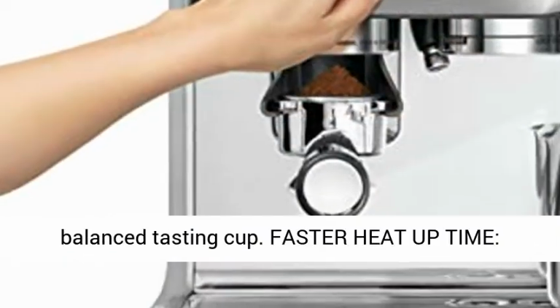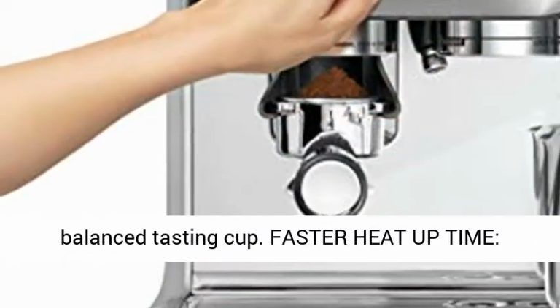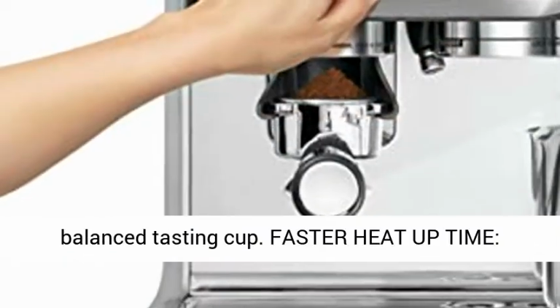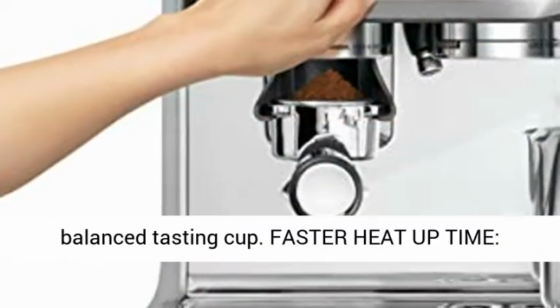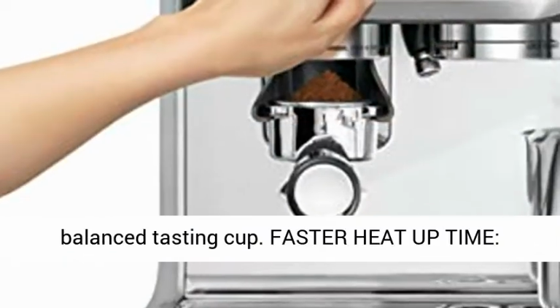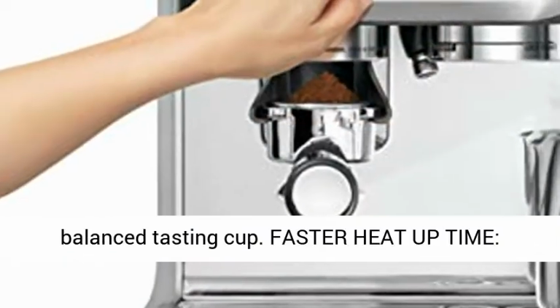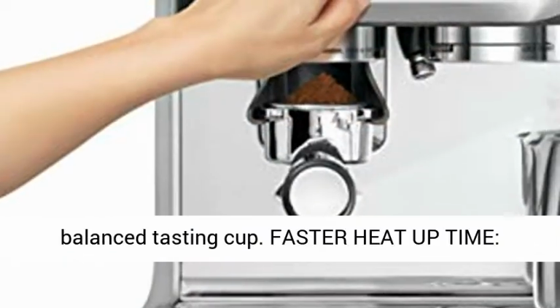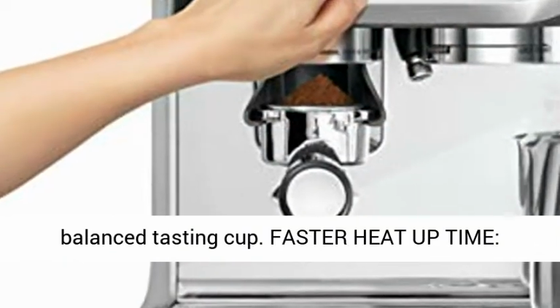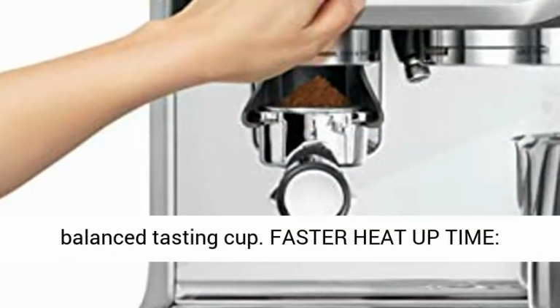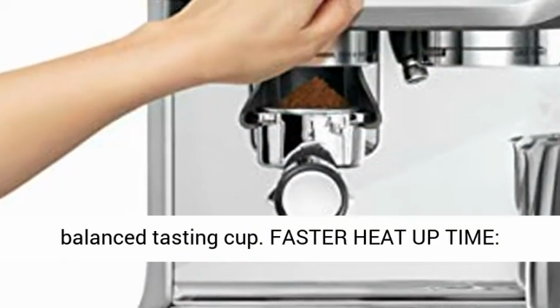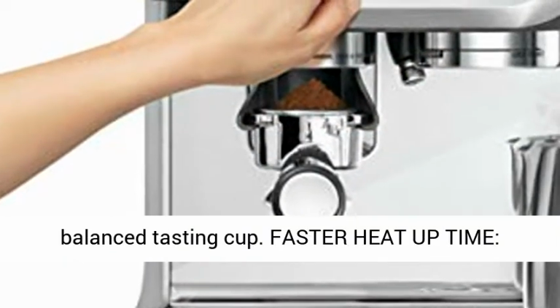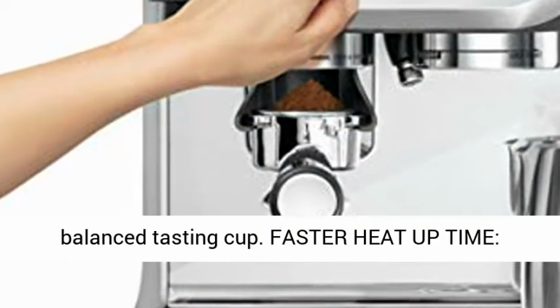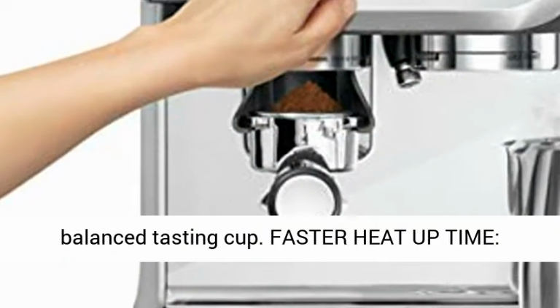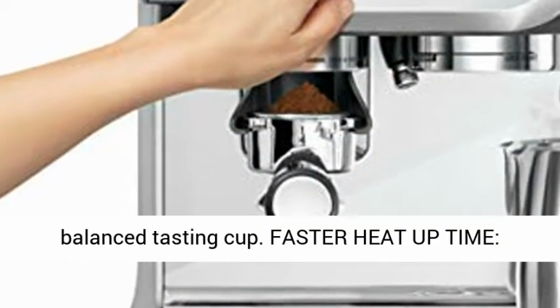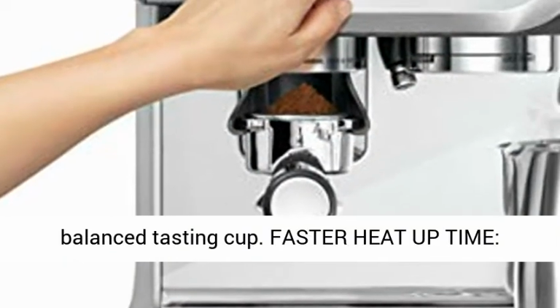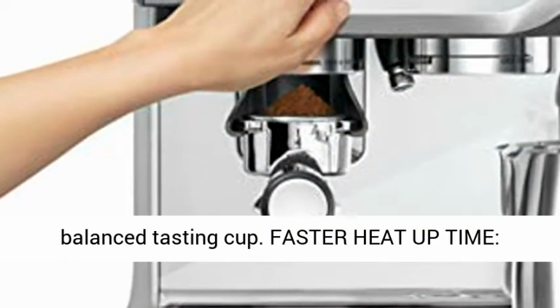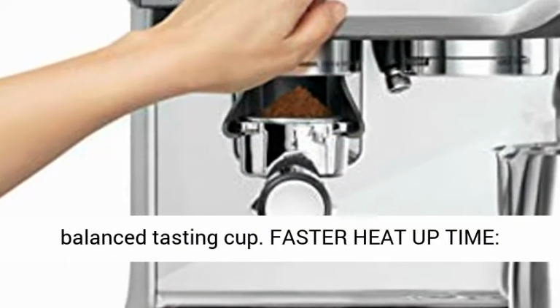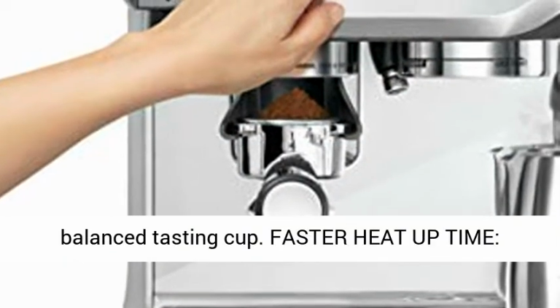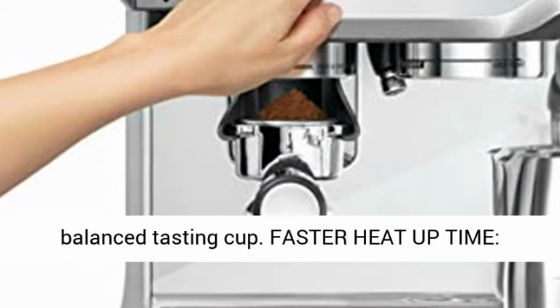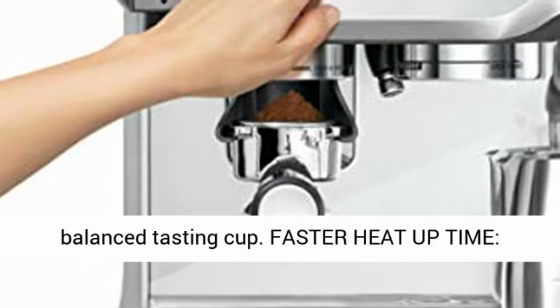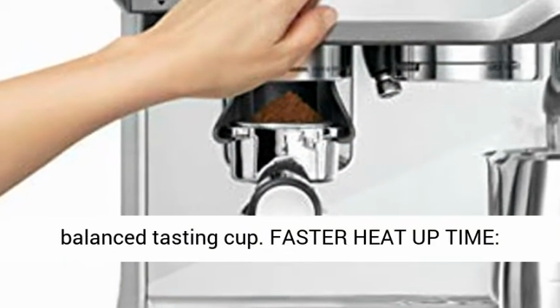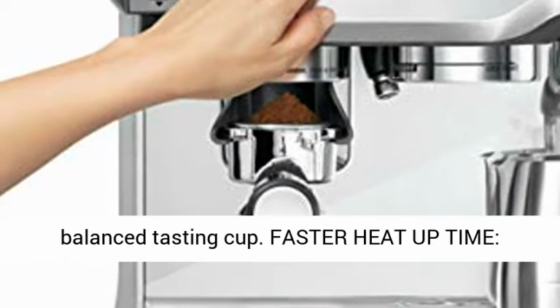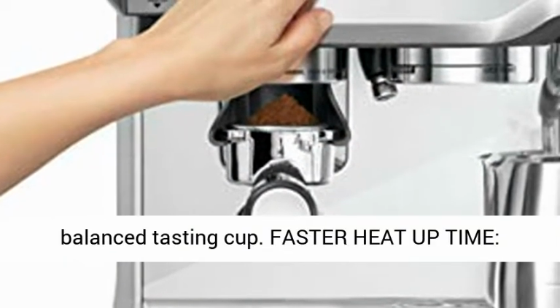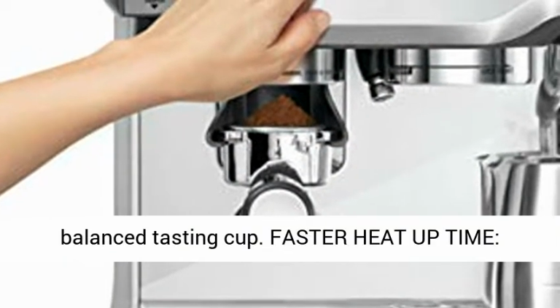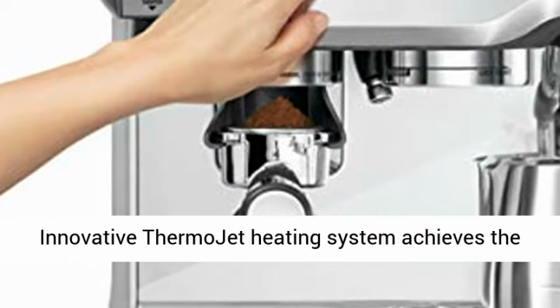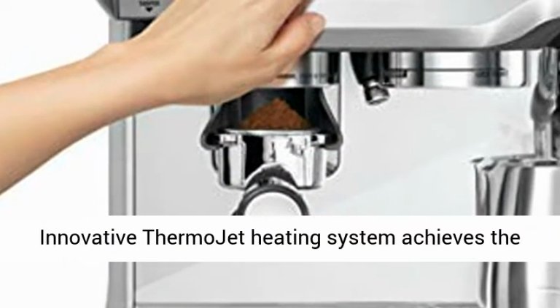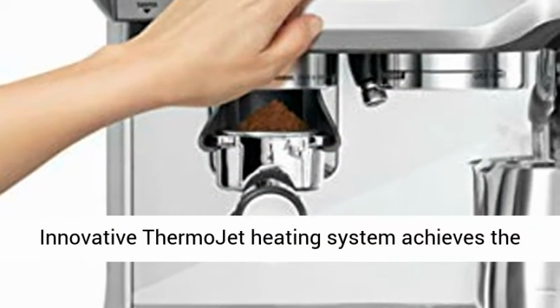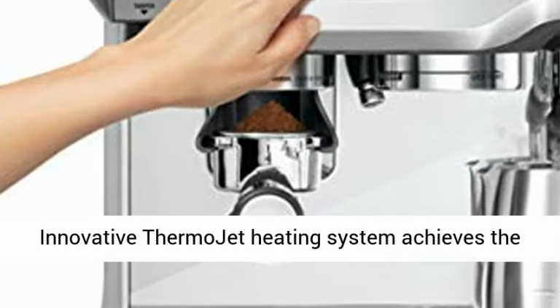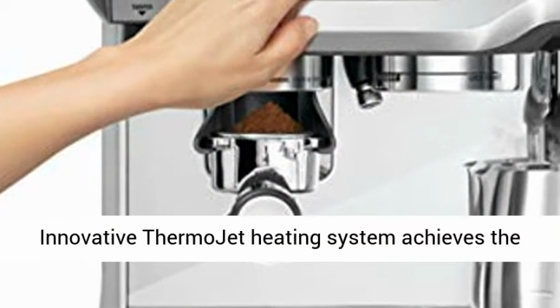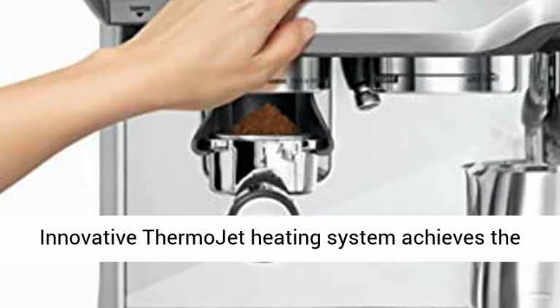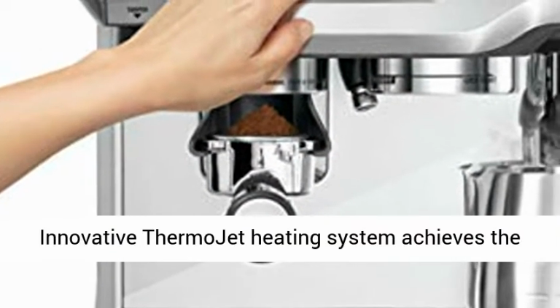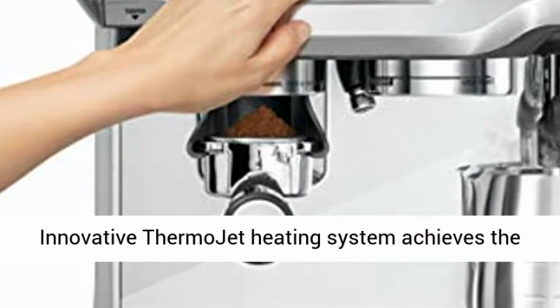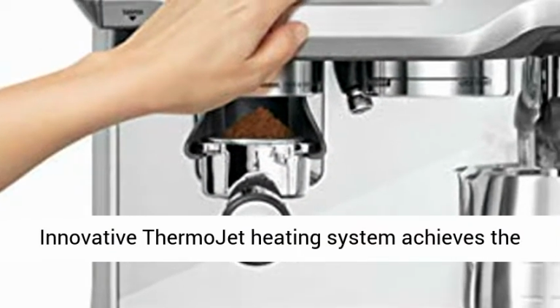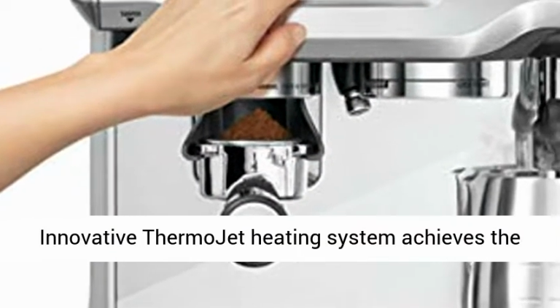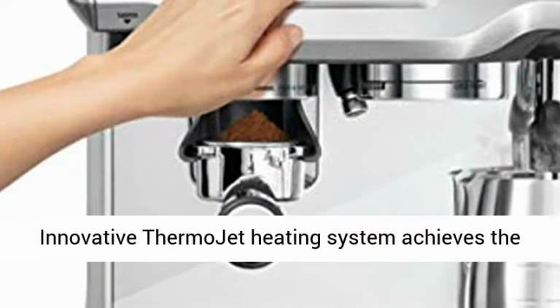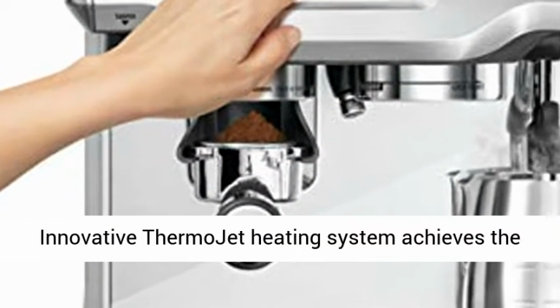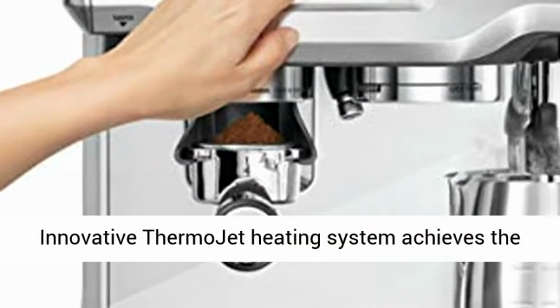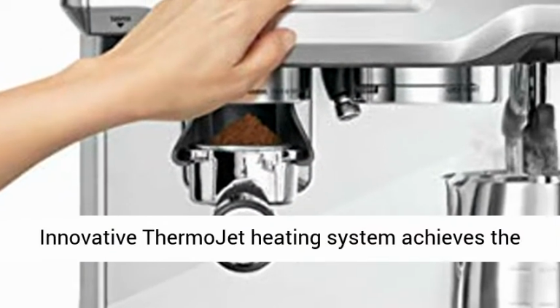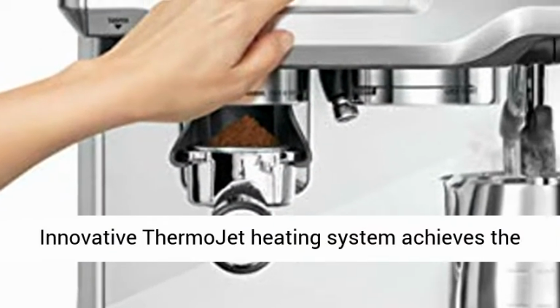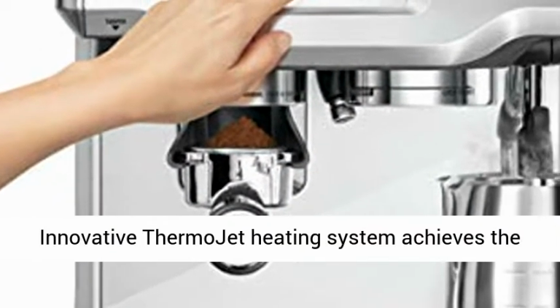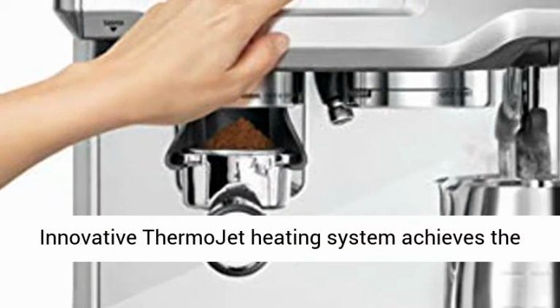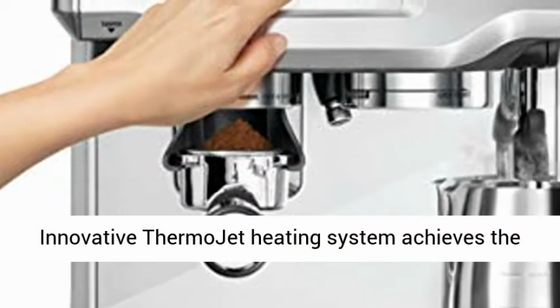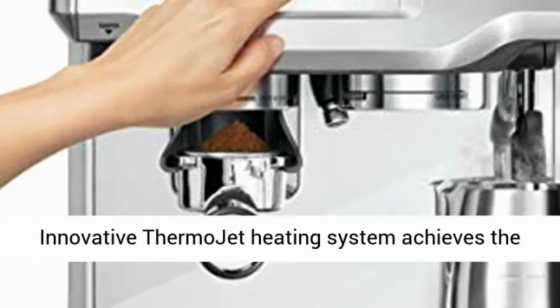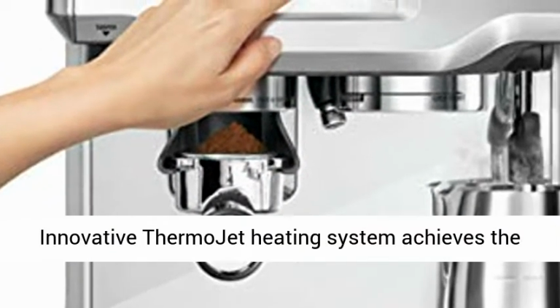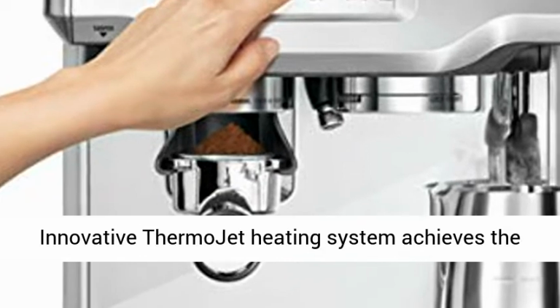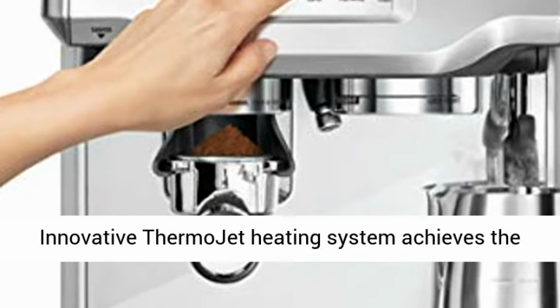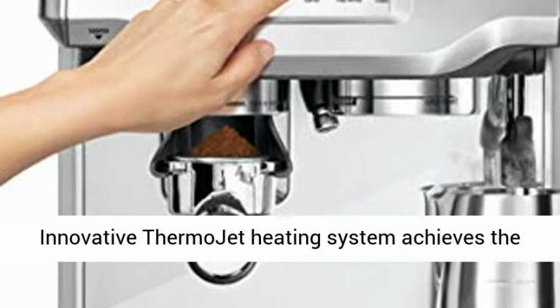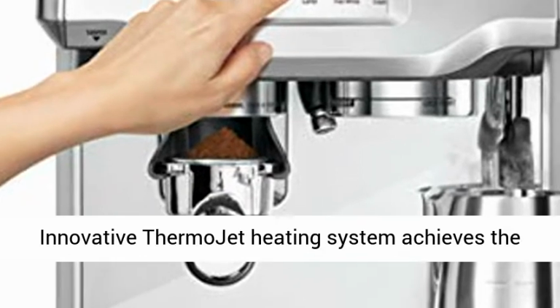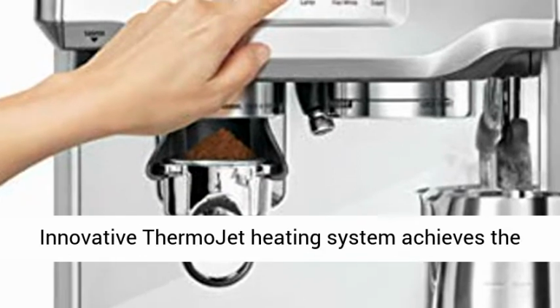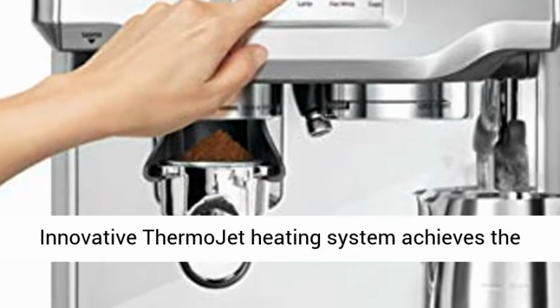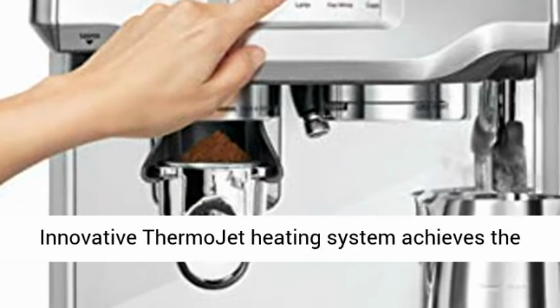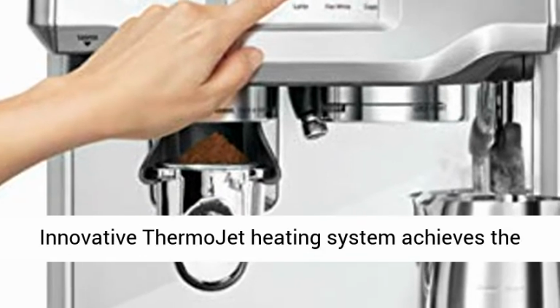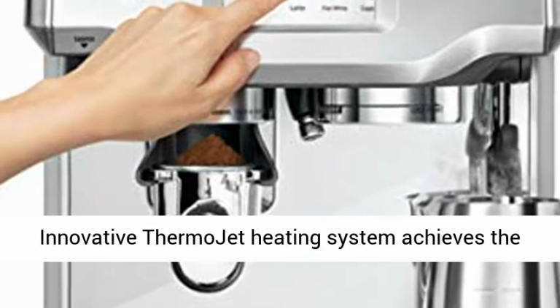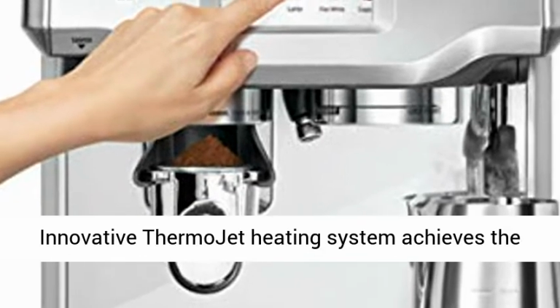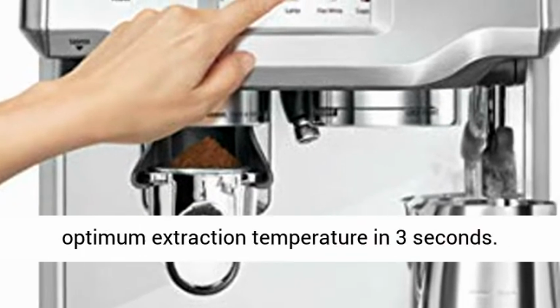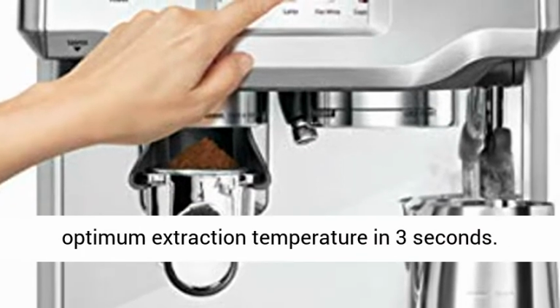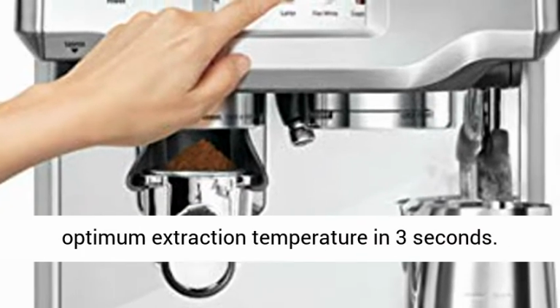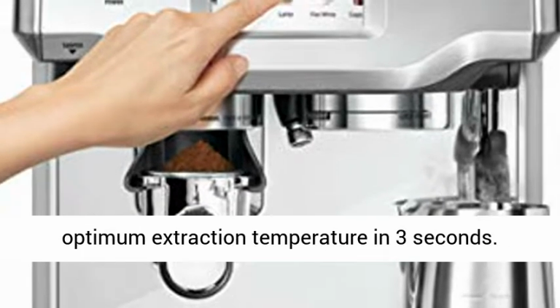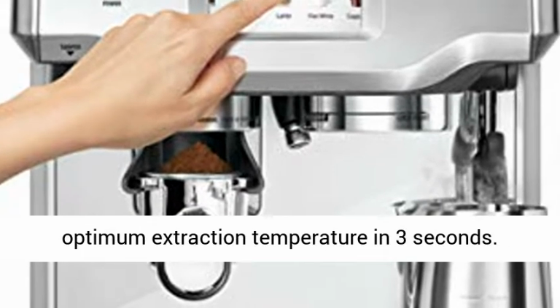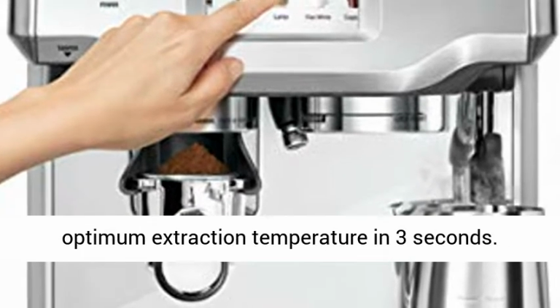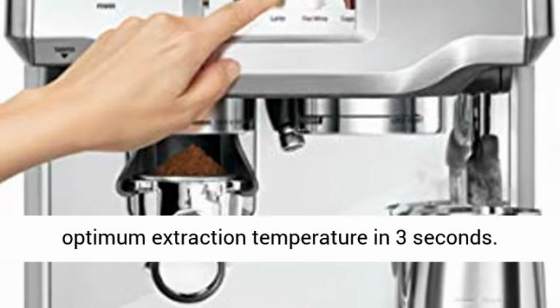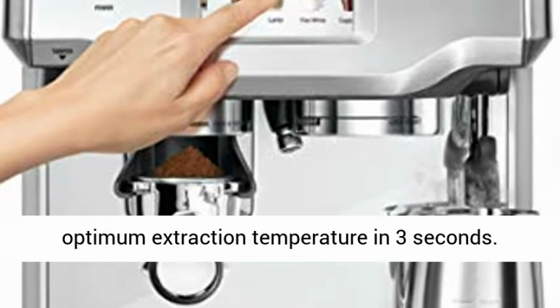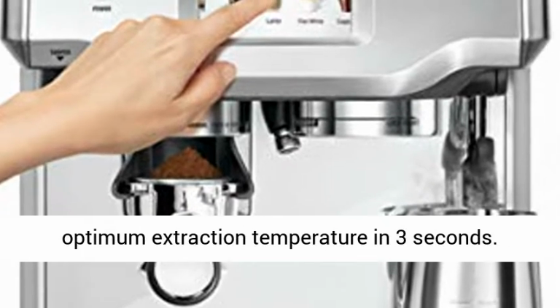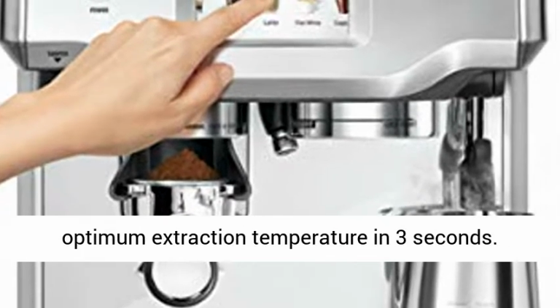Faster Heat-up Time: innovative ThermoJet heating system achieves the optimum extraction temperature in just 3 seconds.